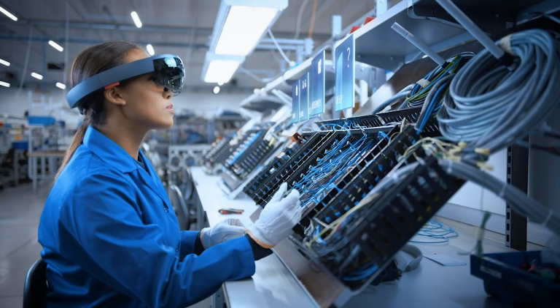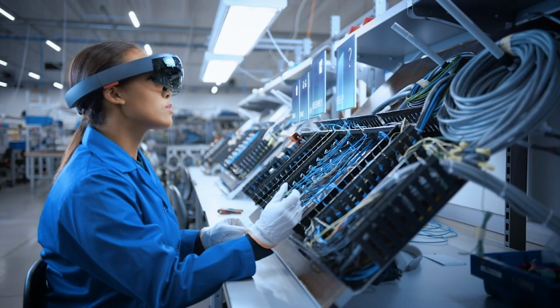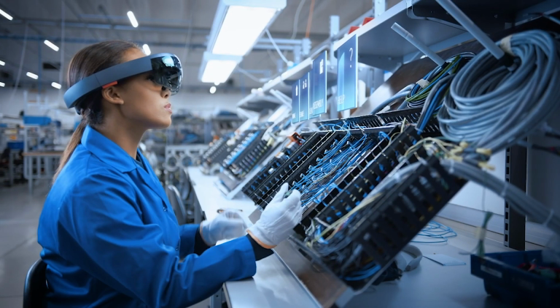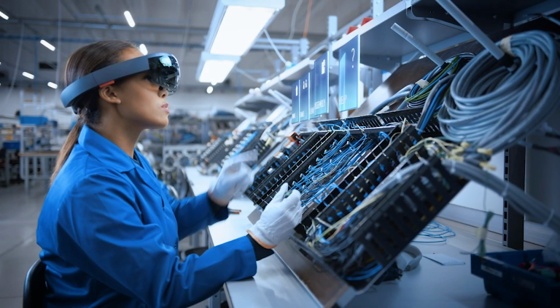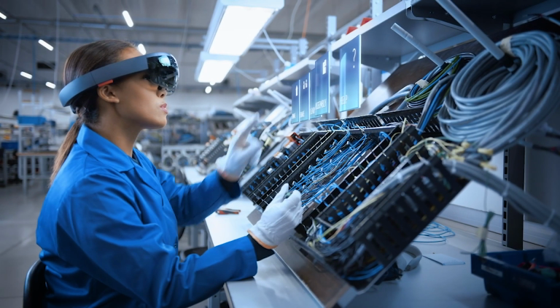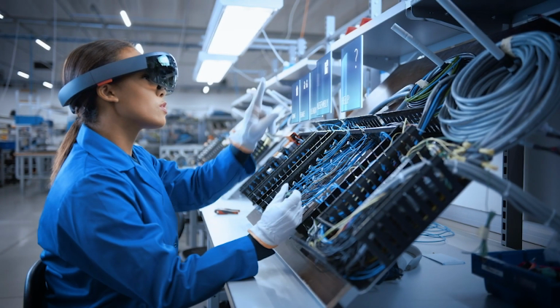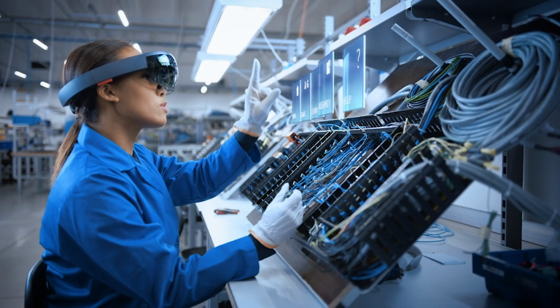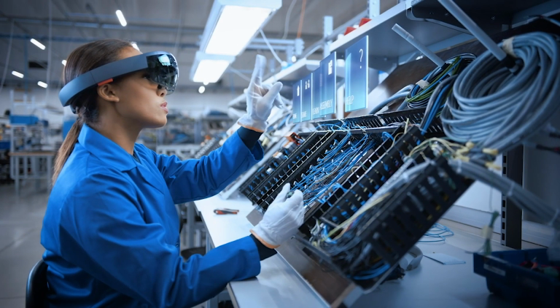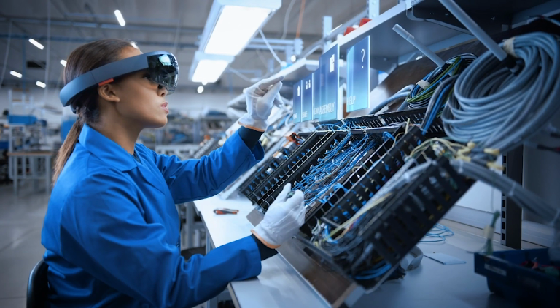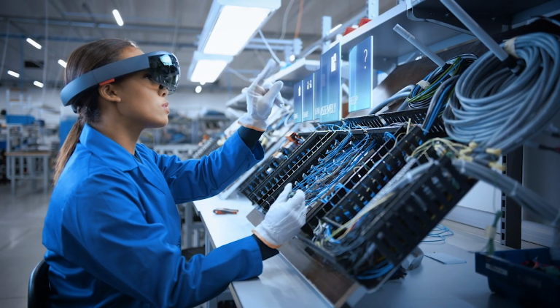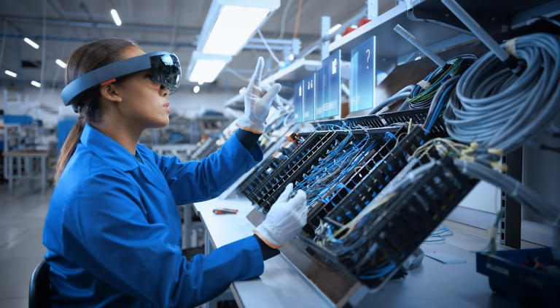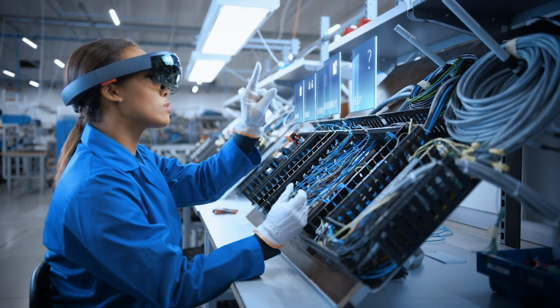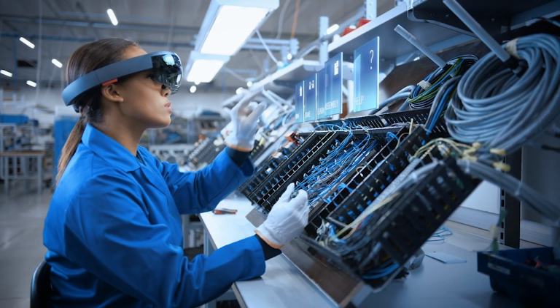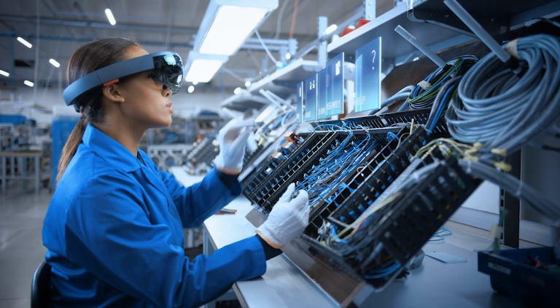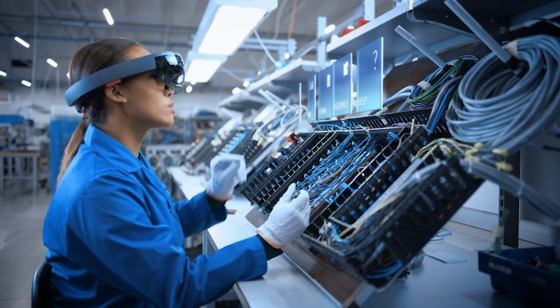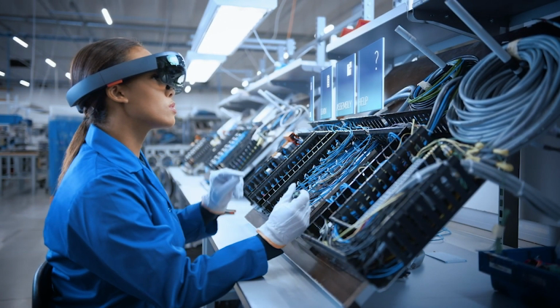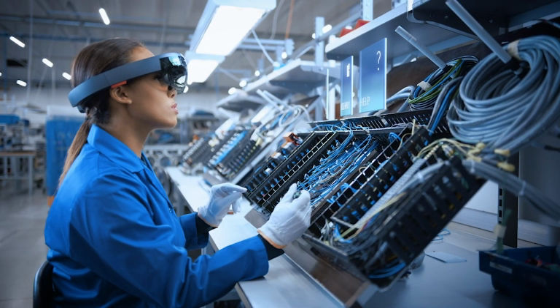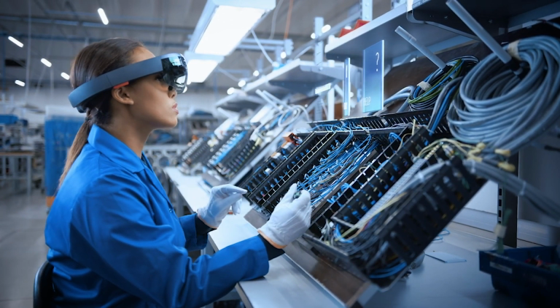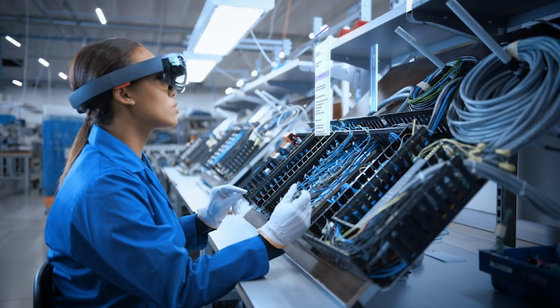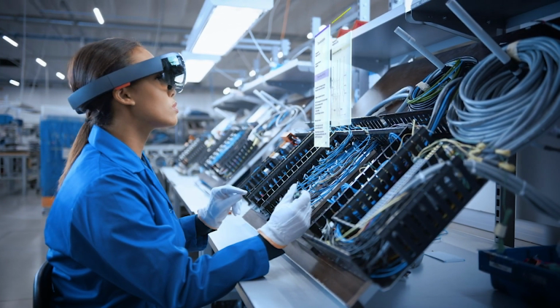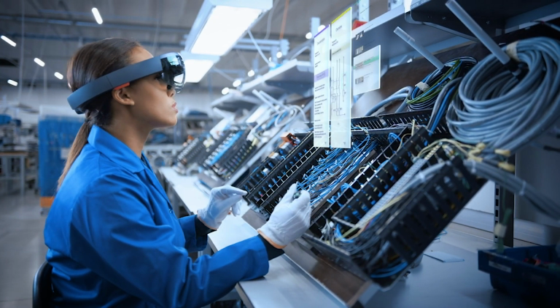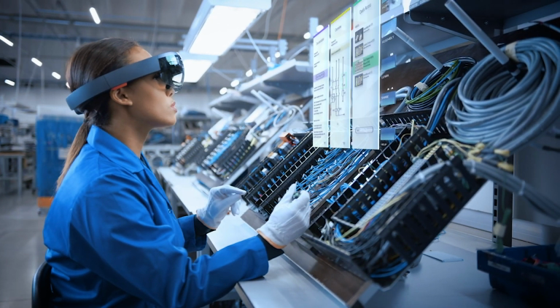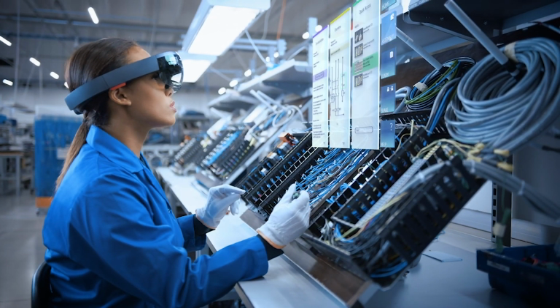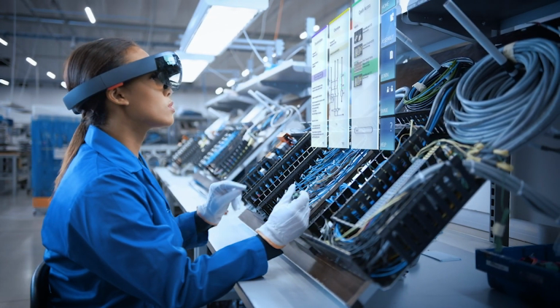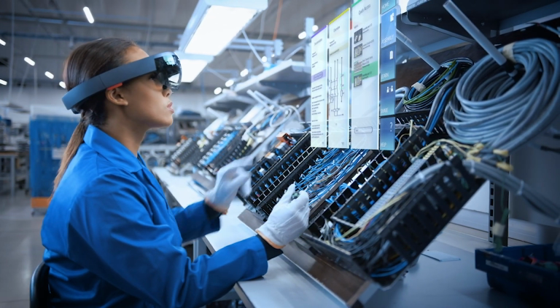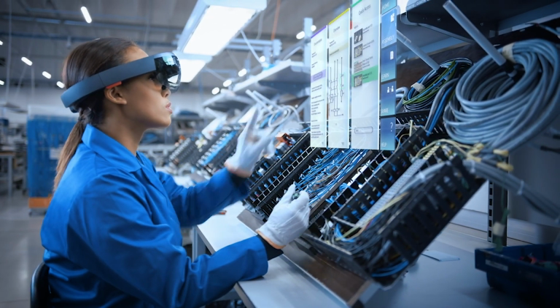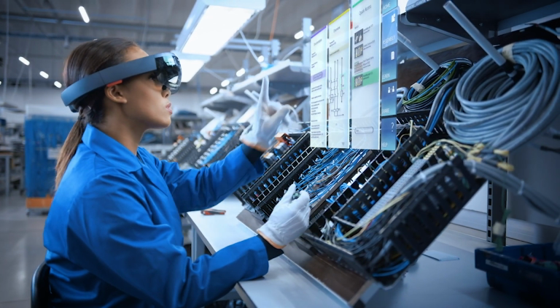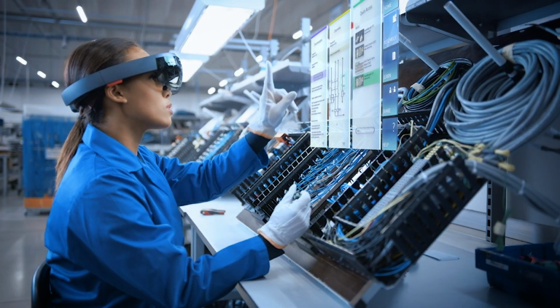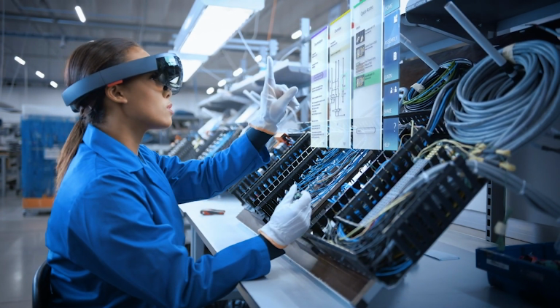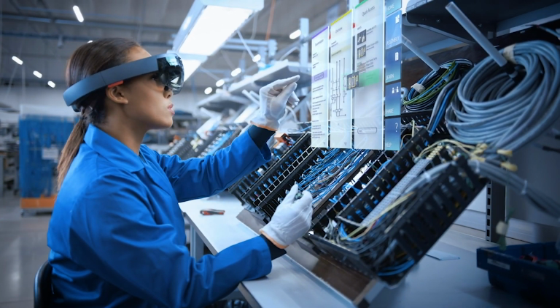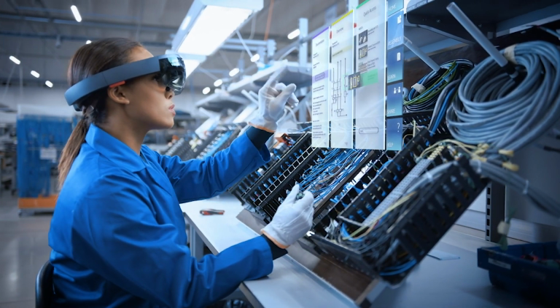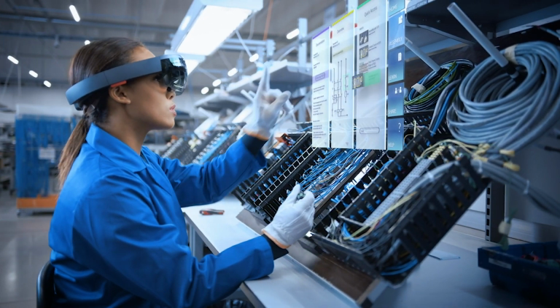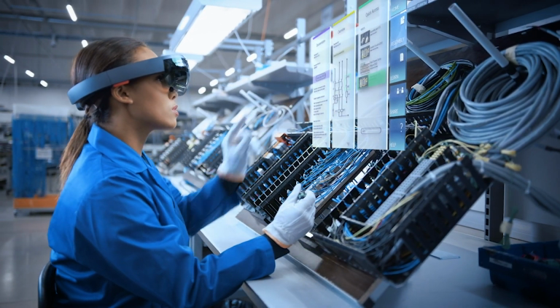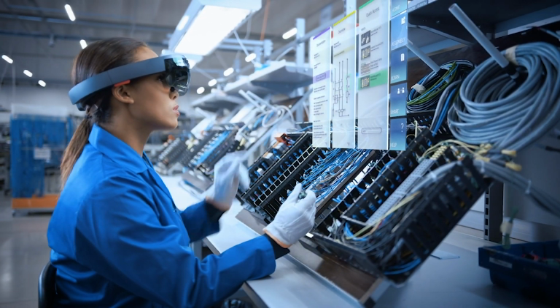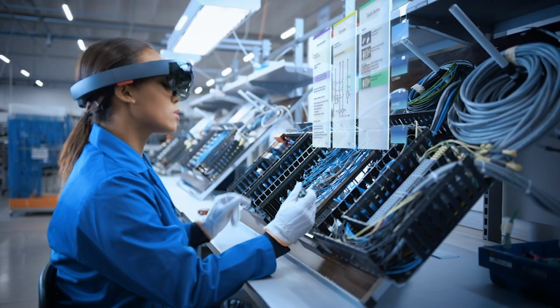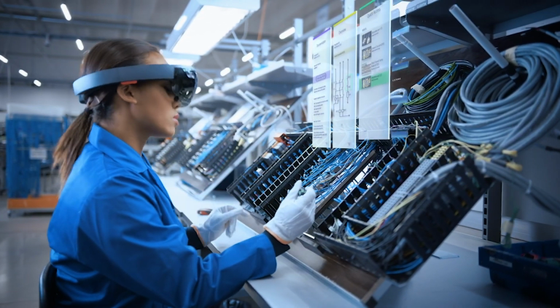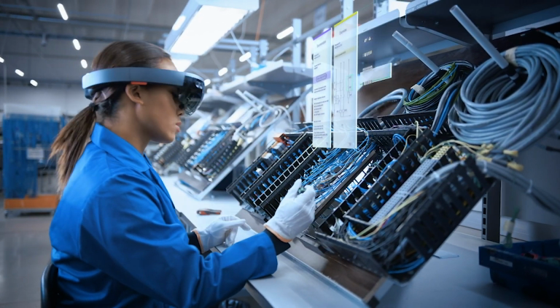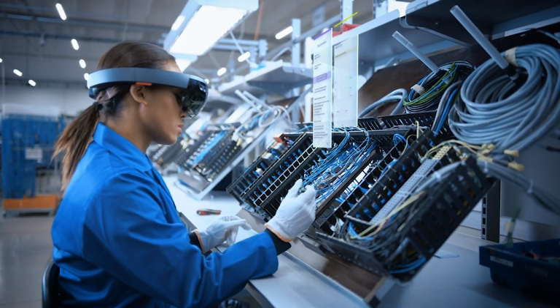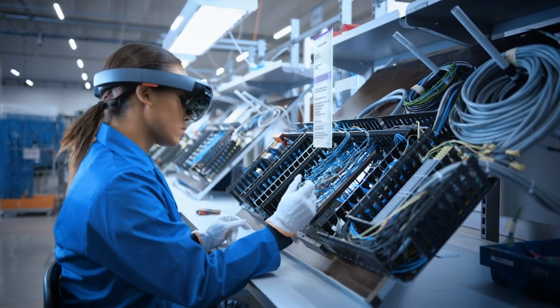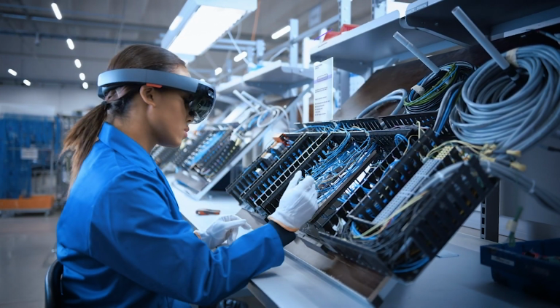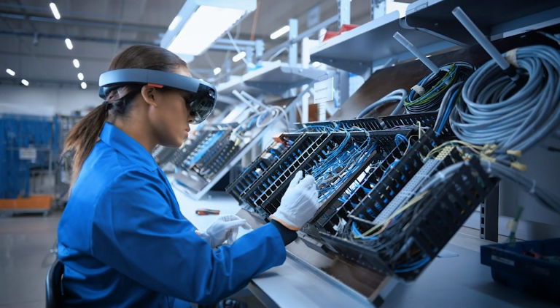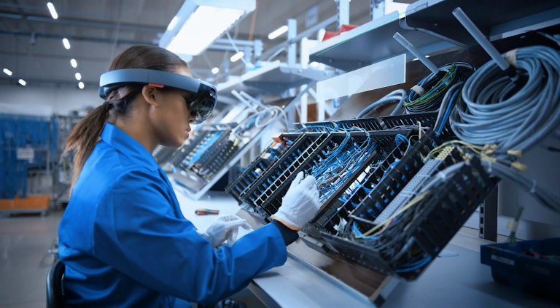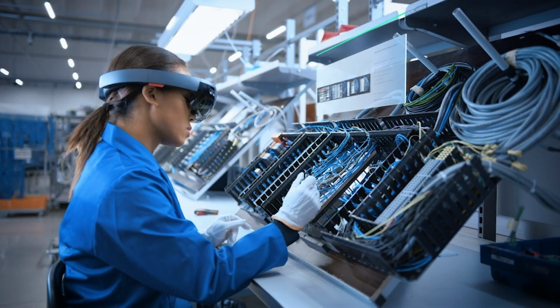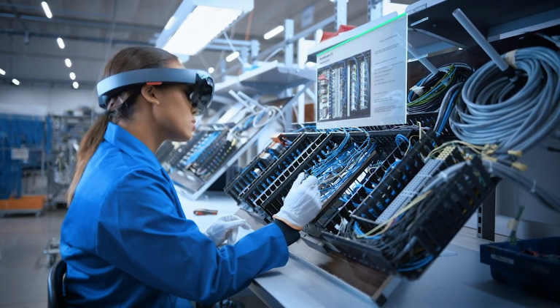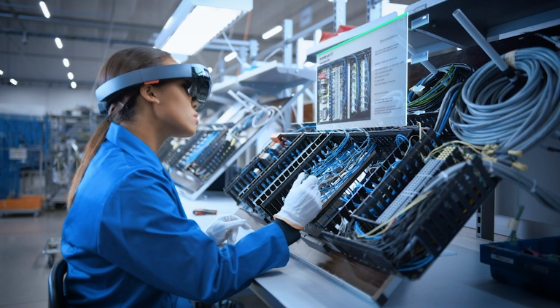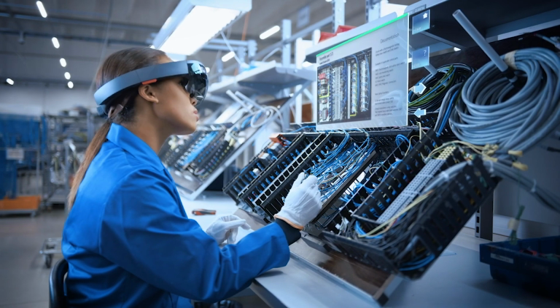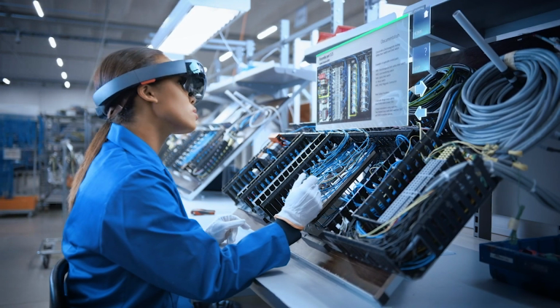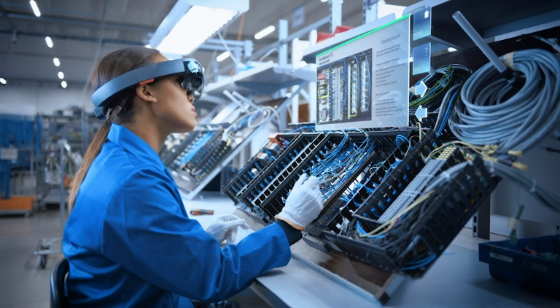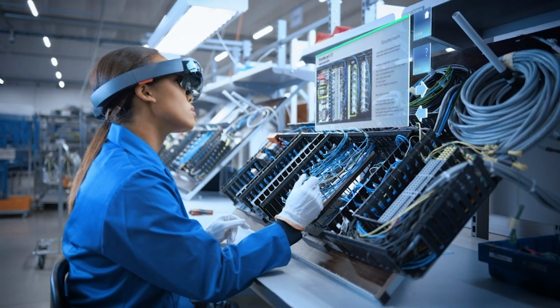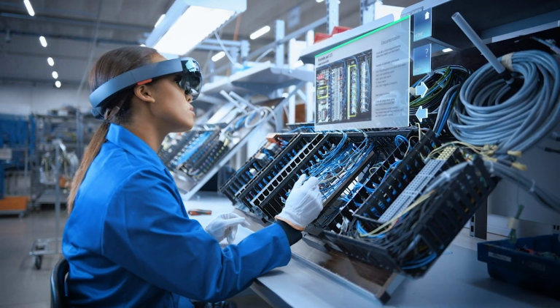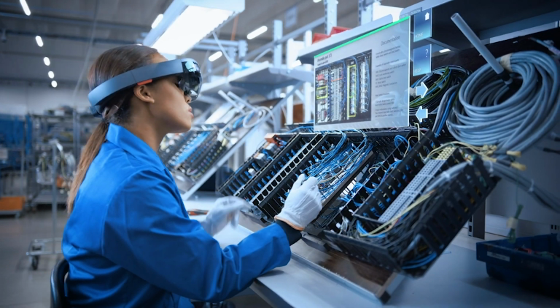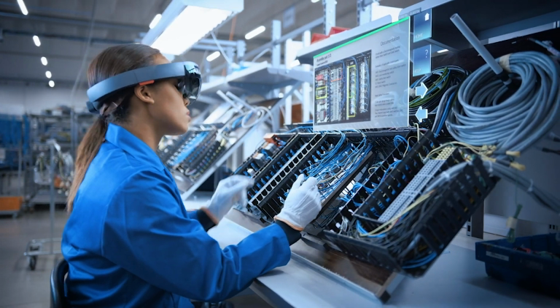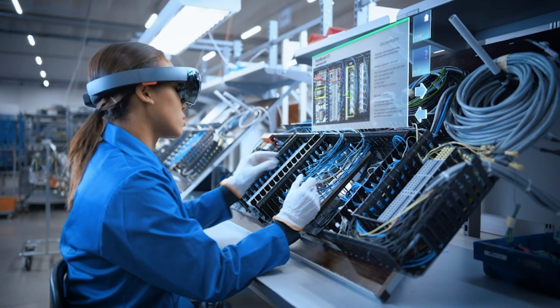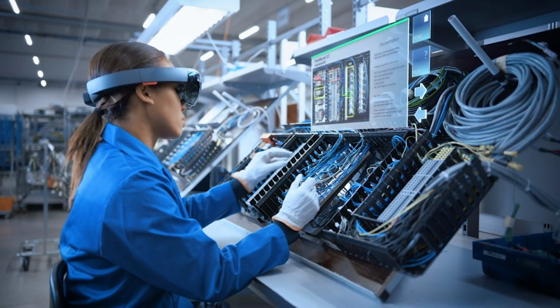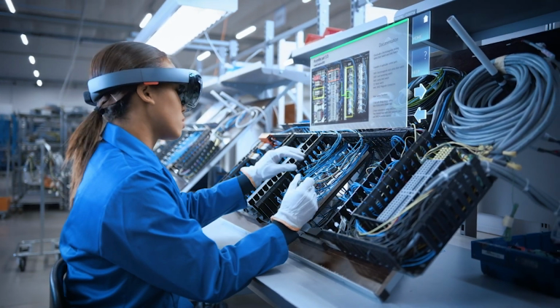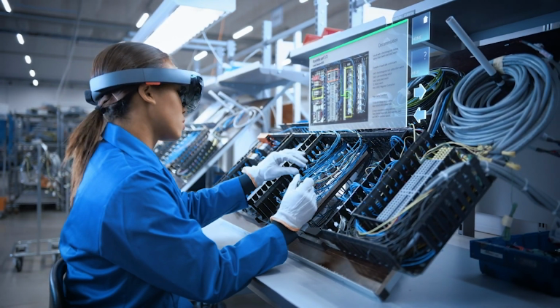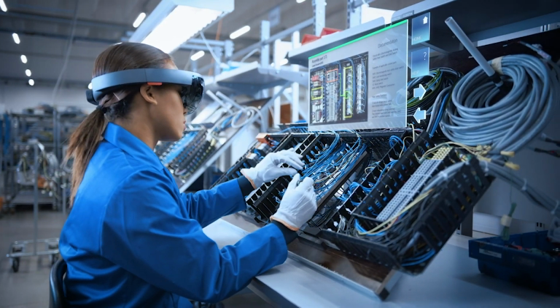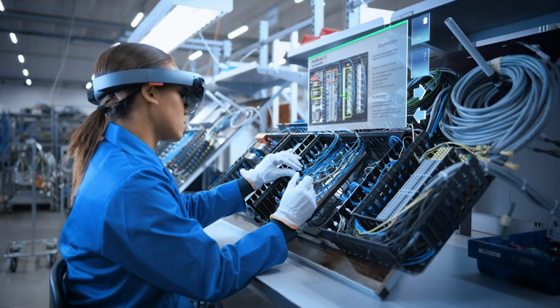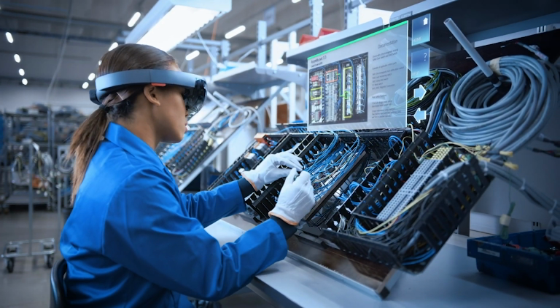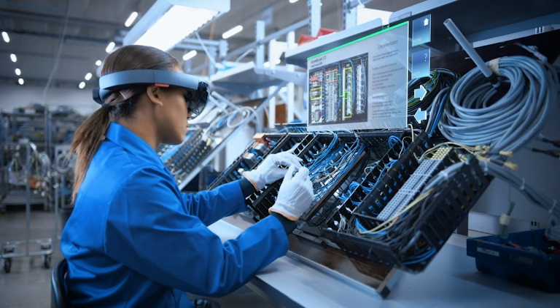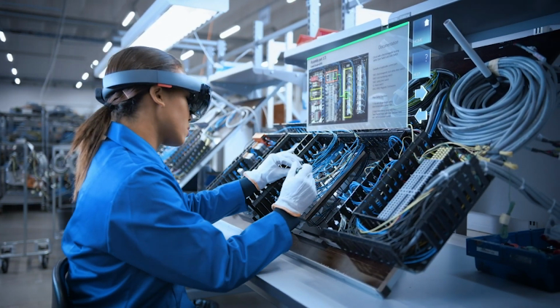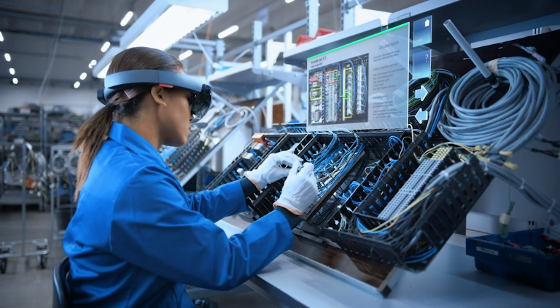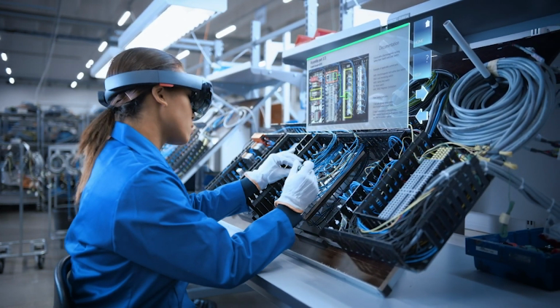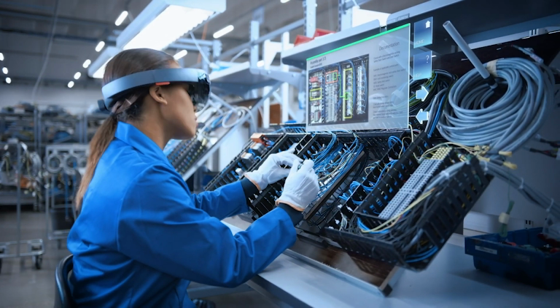Augmented reality (AR) enables a better, faster, and more efficient means of transferring knowledge across the enterprise.